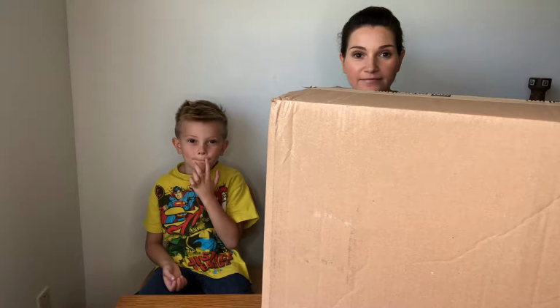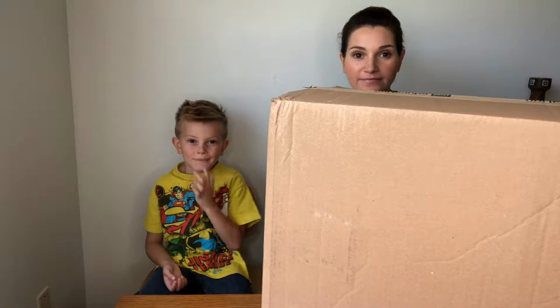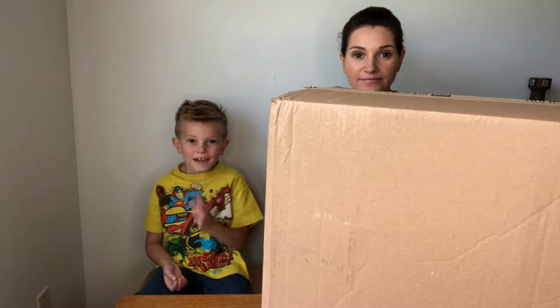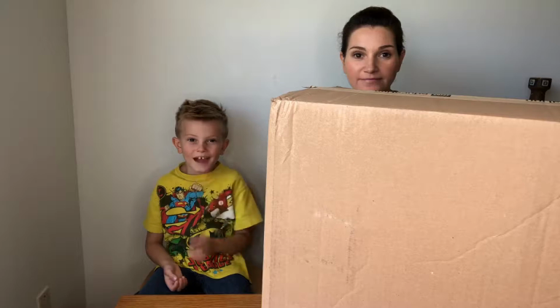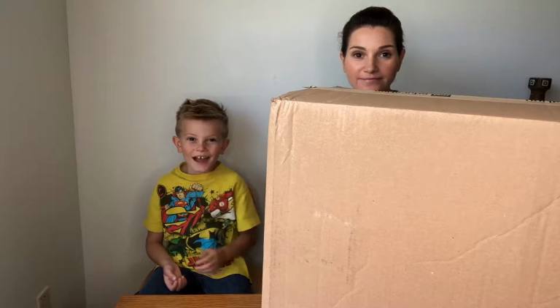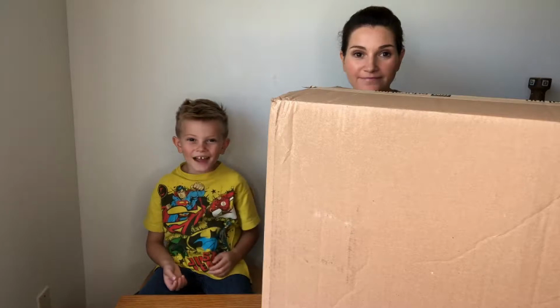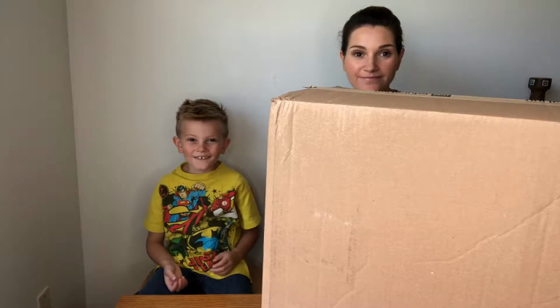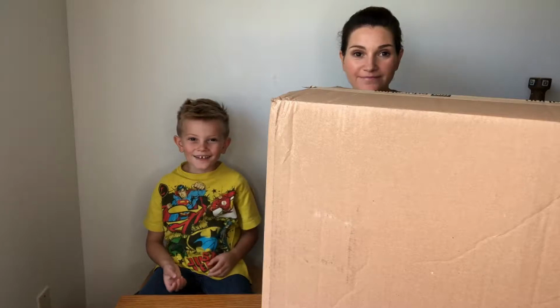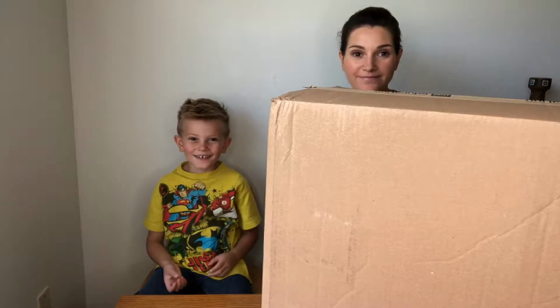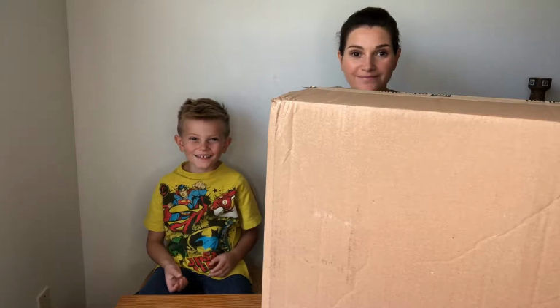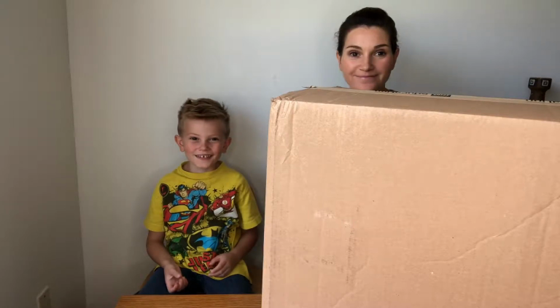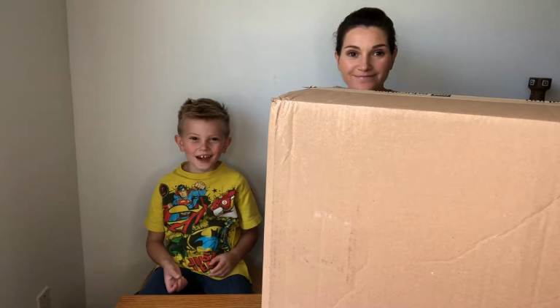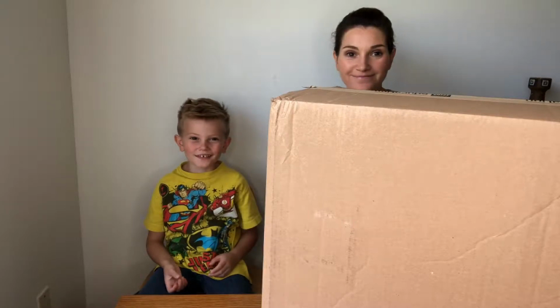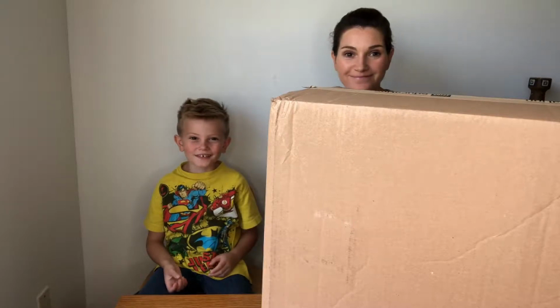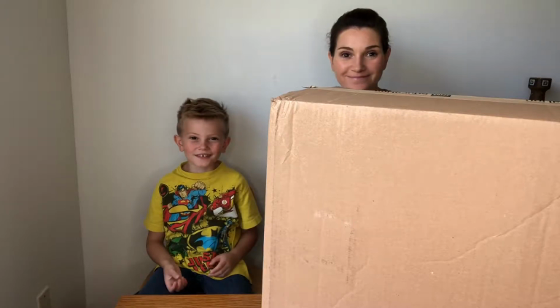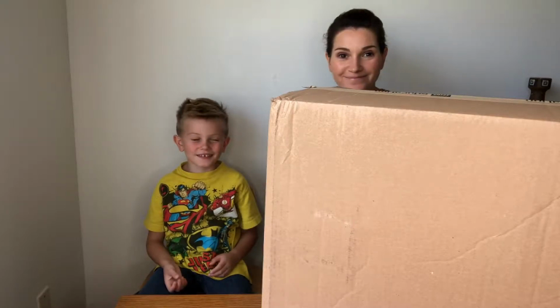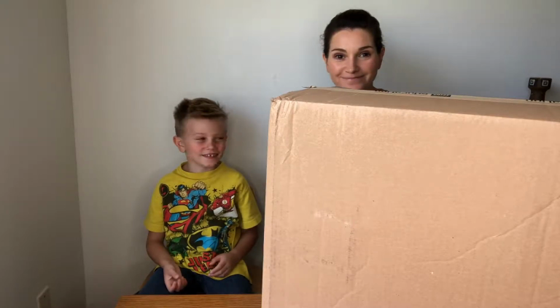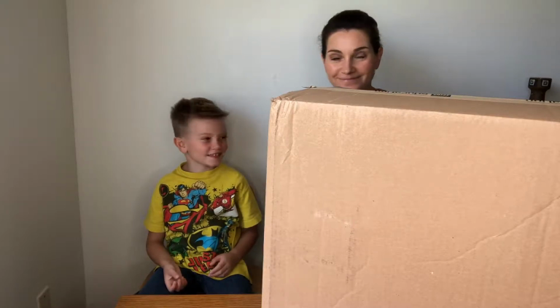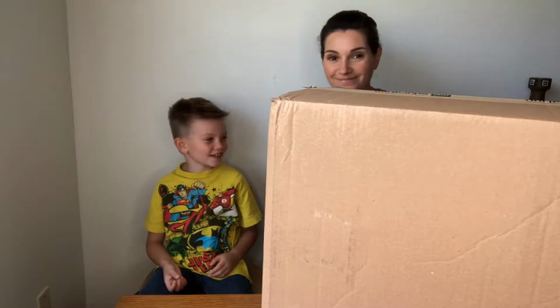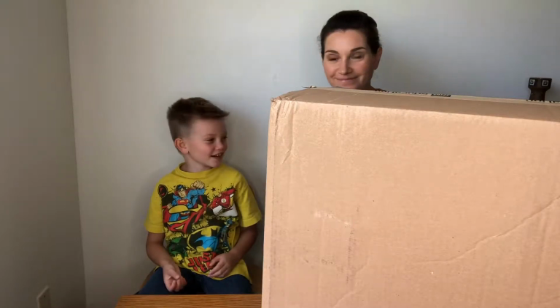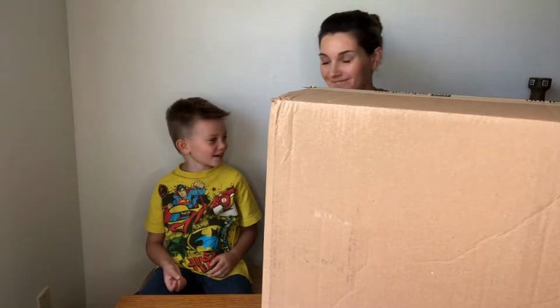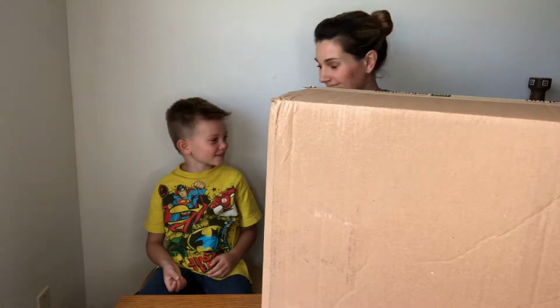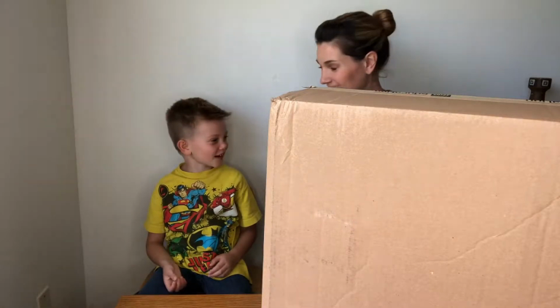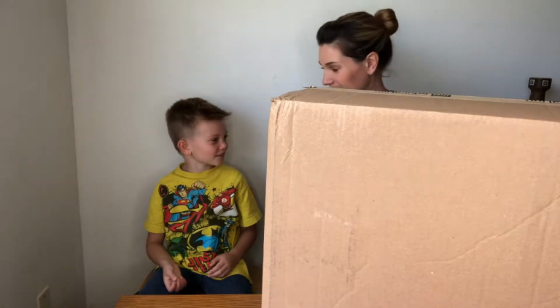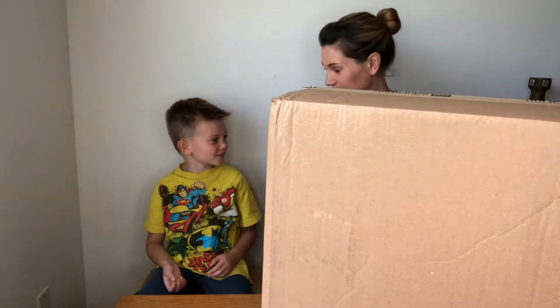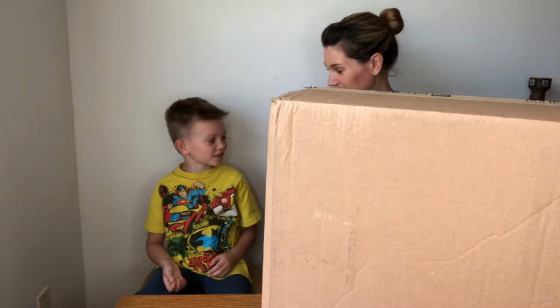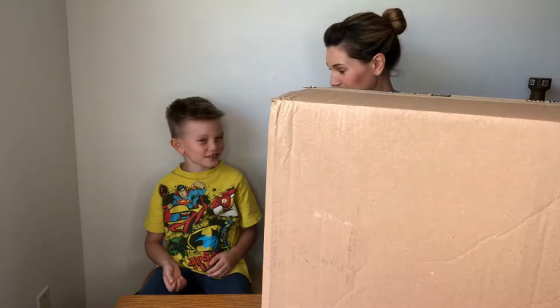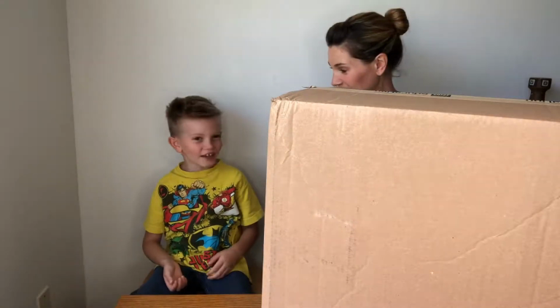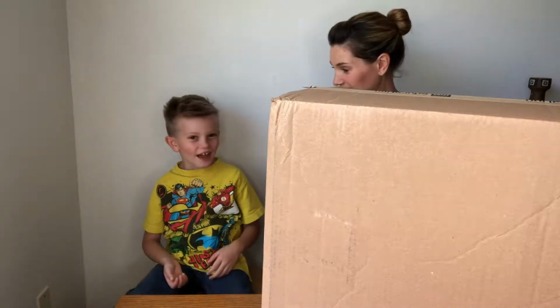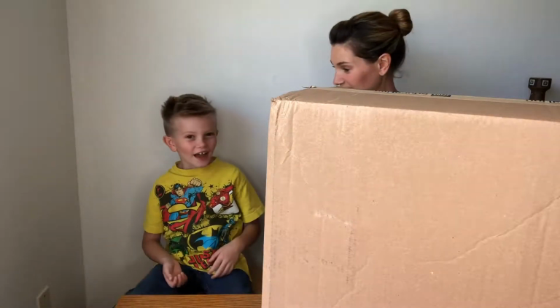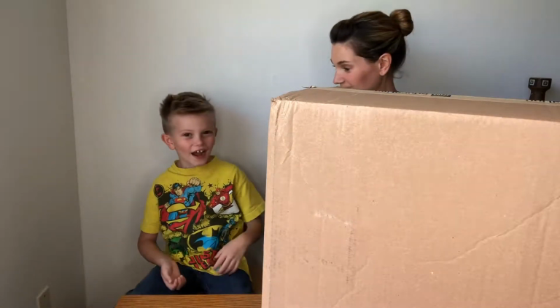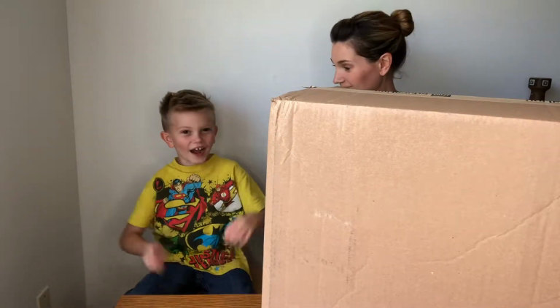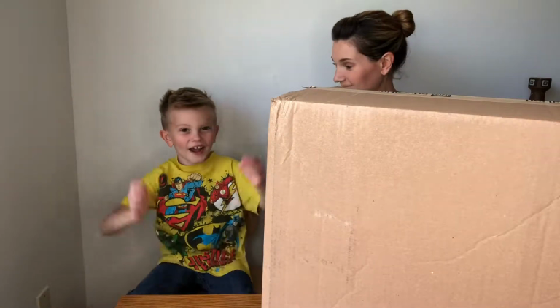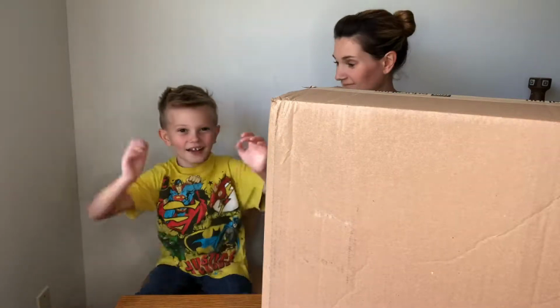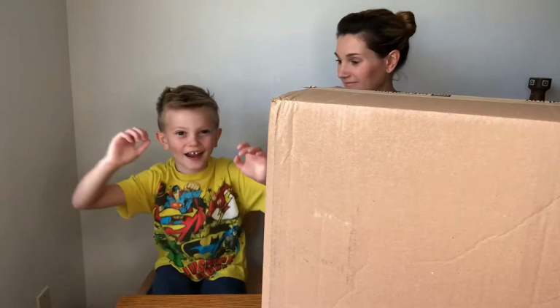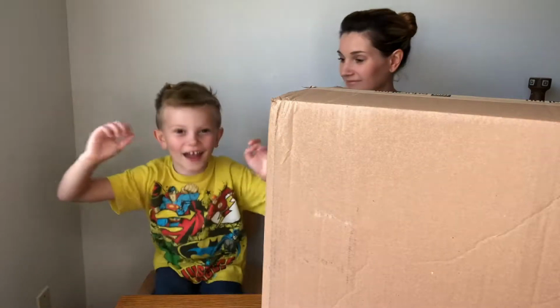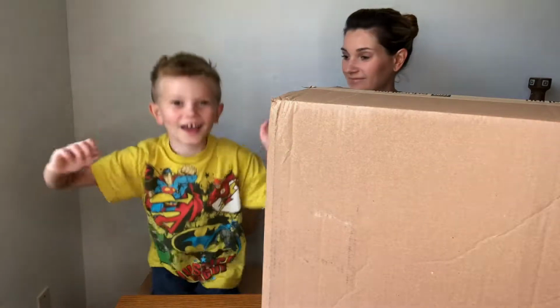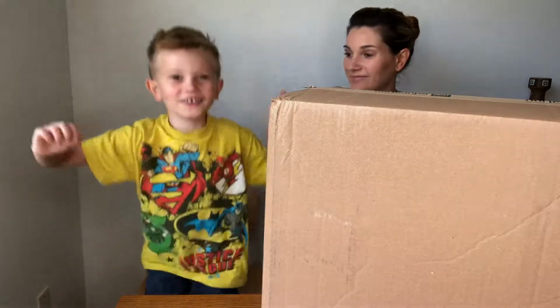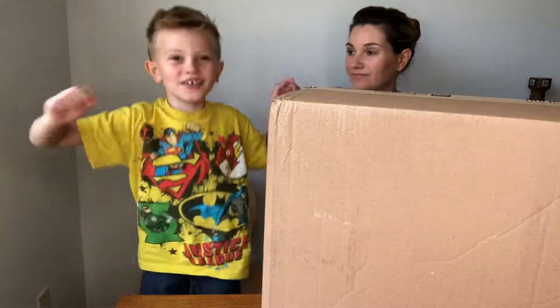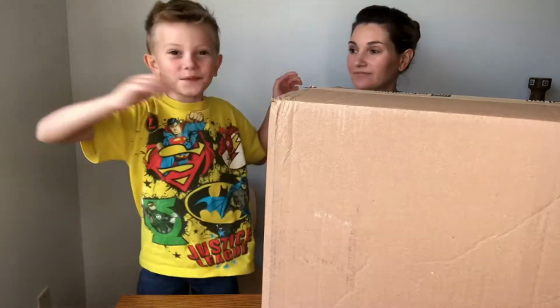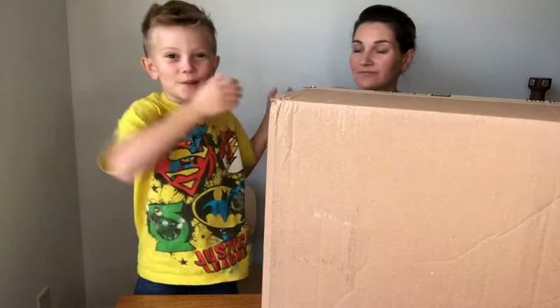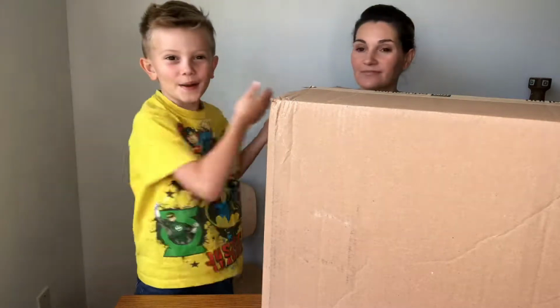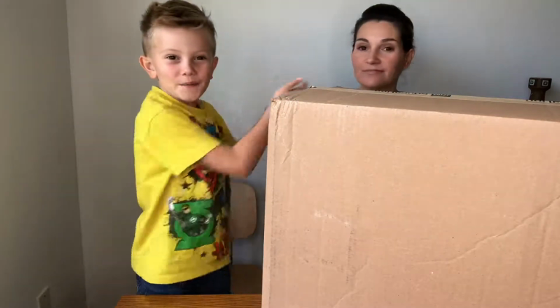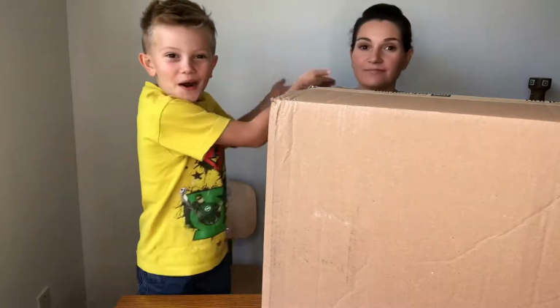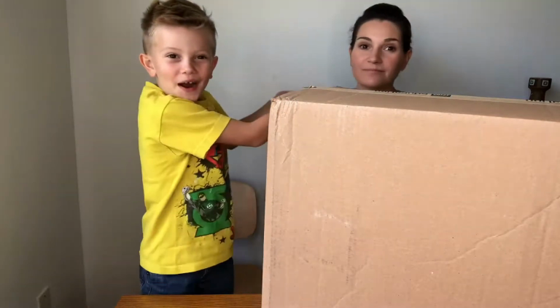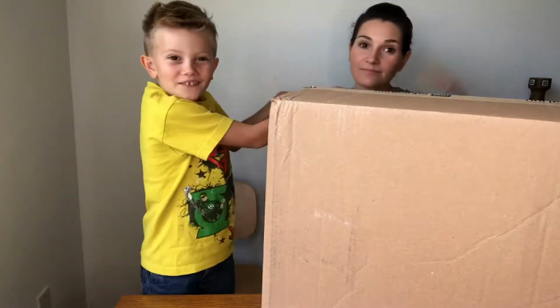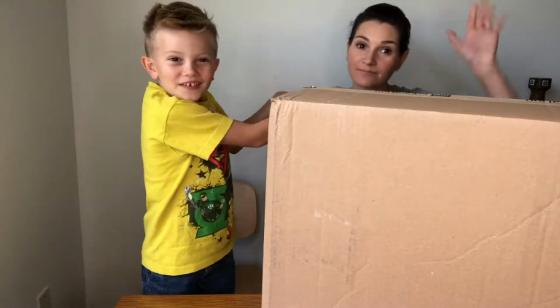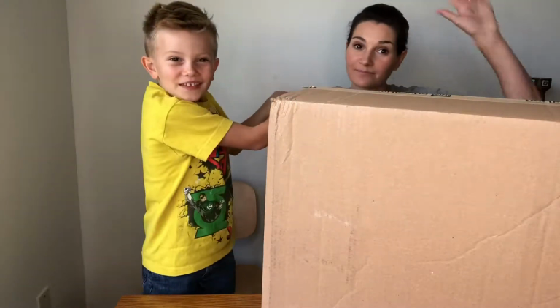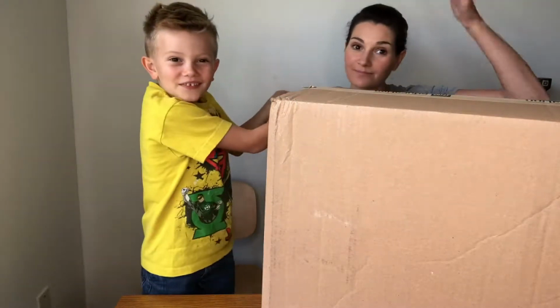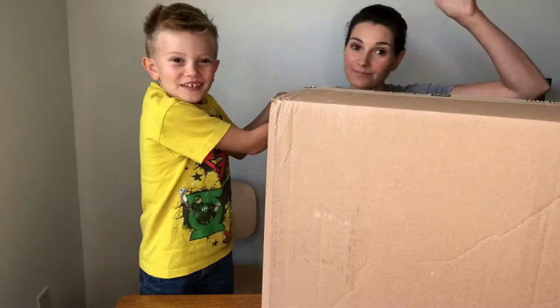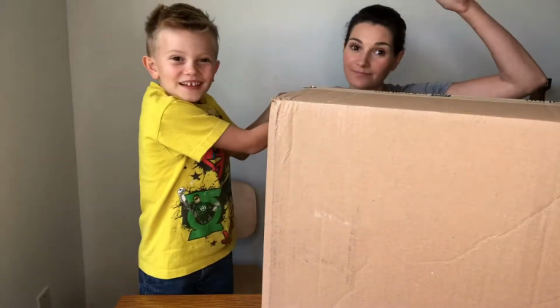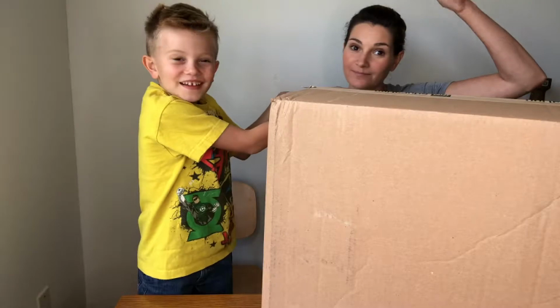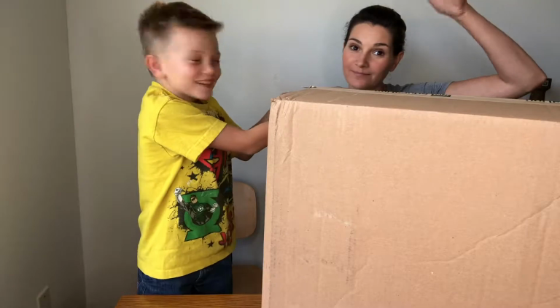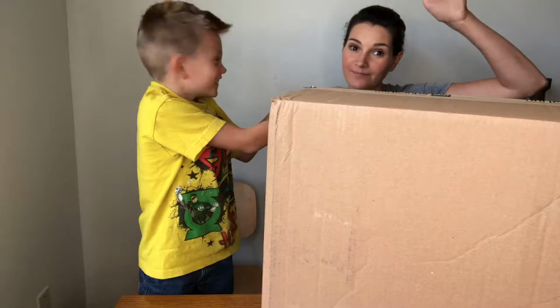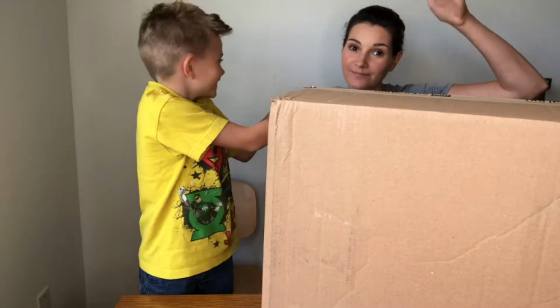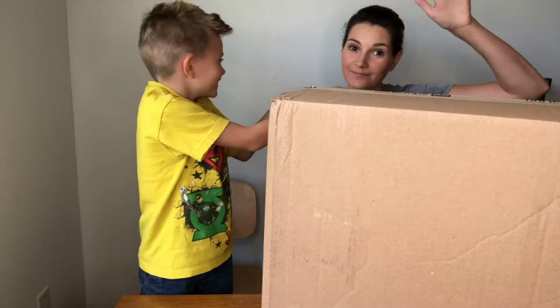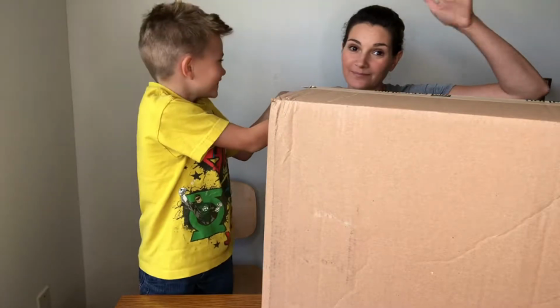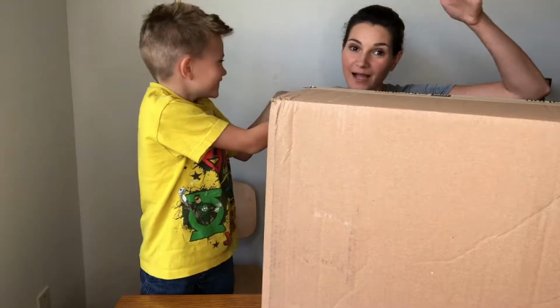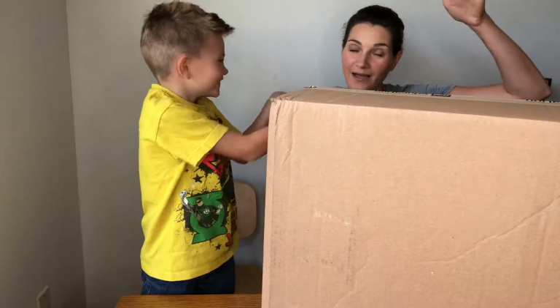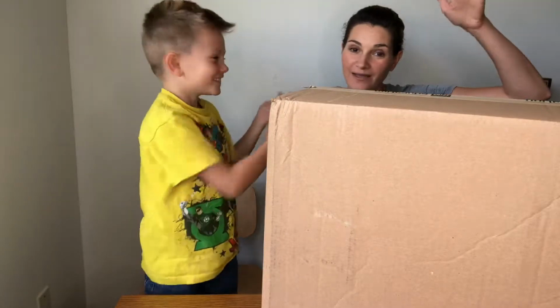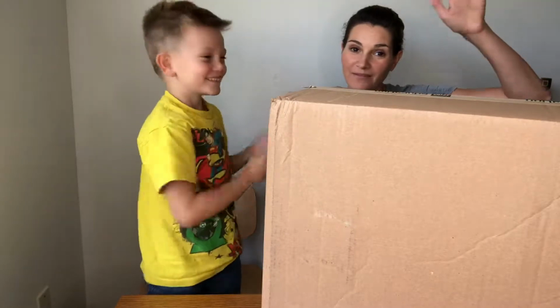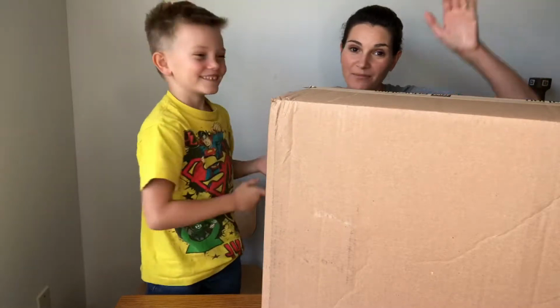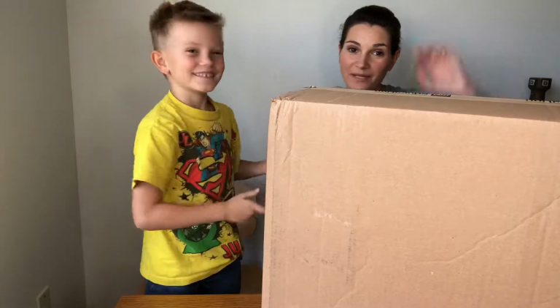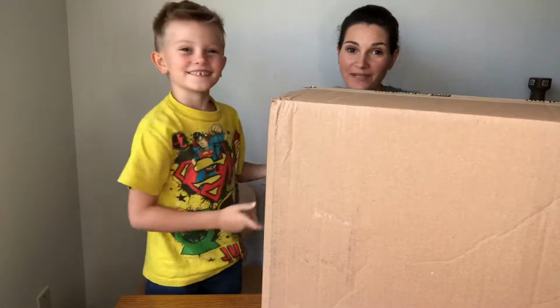Hi, welcome to Tabor Stories. And today on Tabor Stories, I have my mom with me. Hi, everybody.